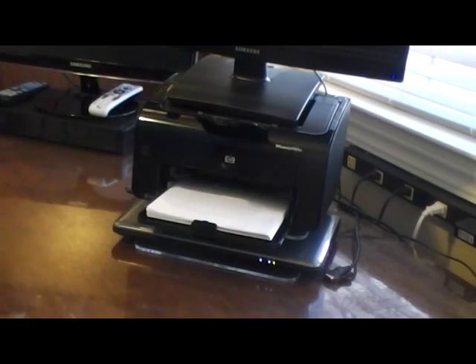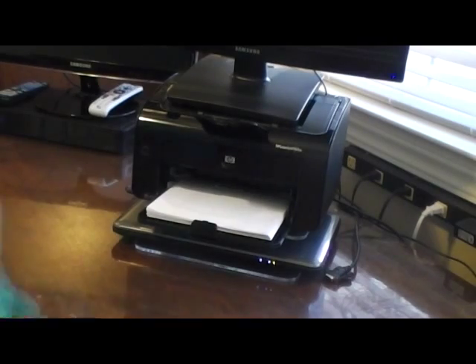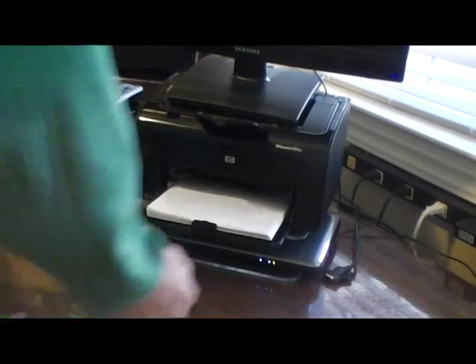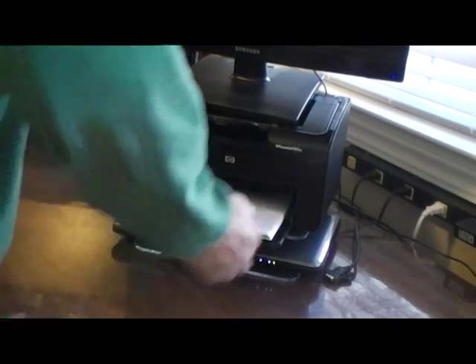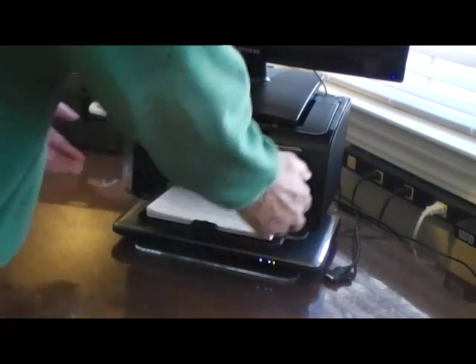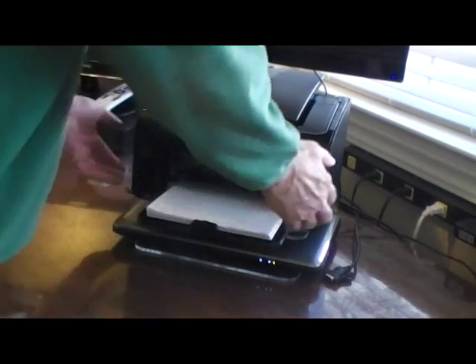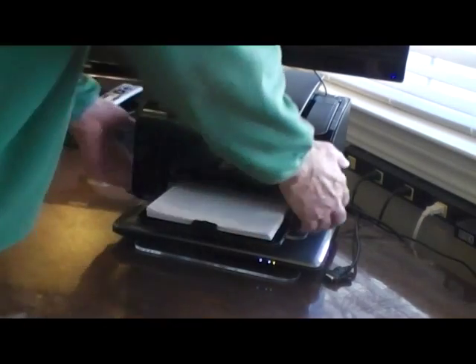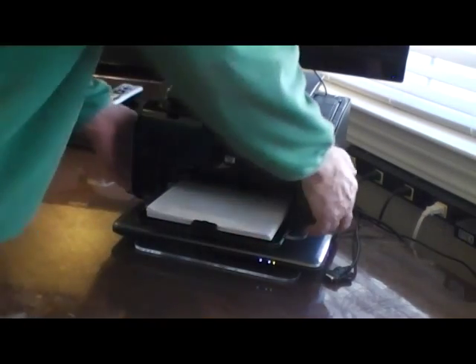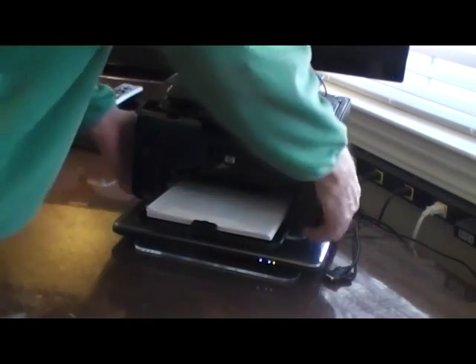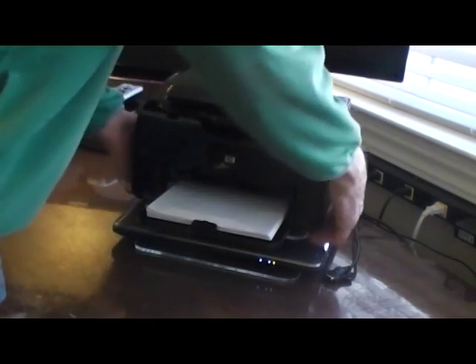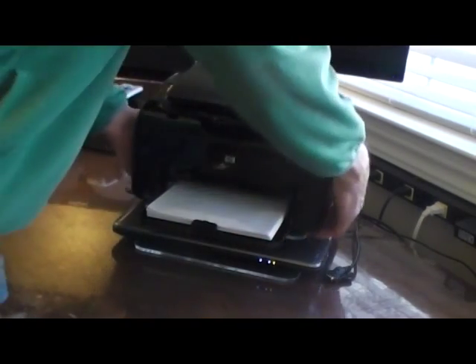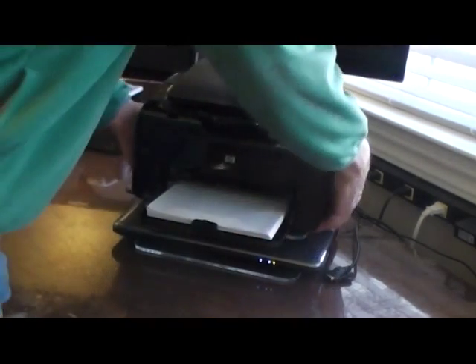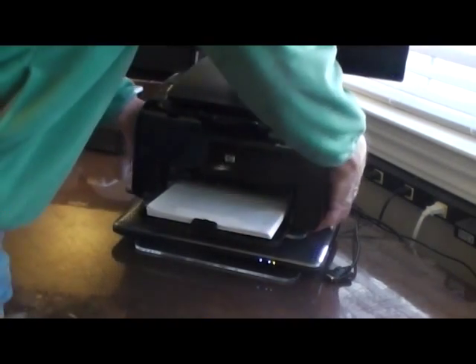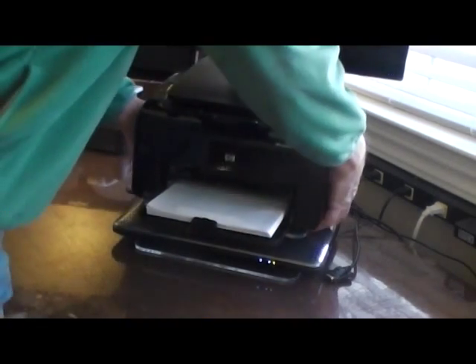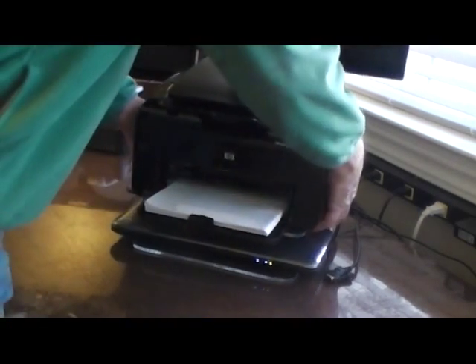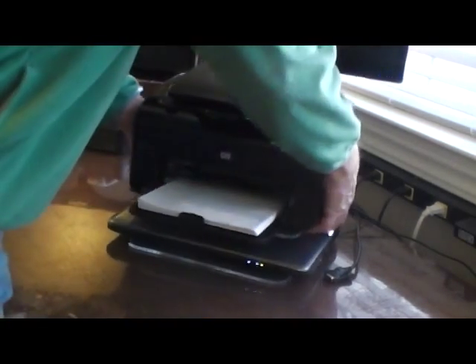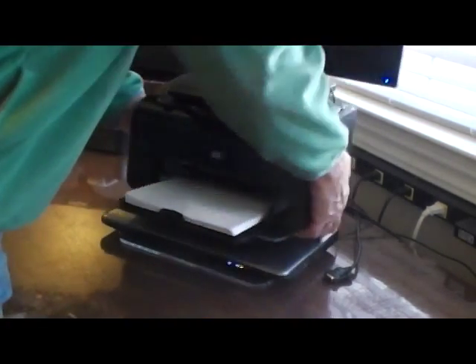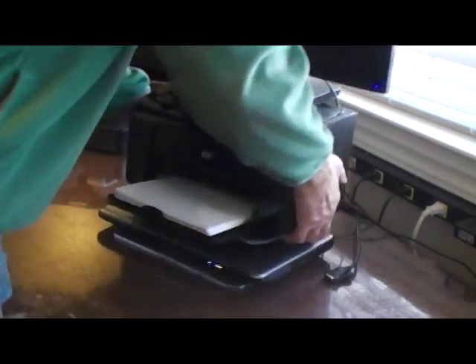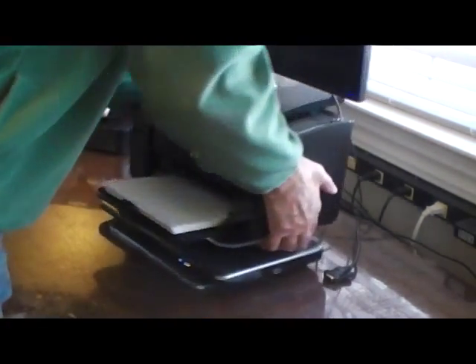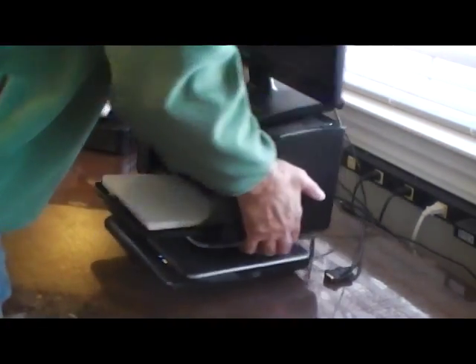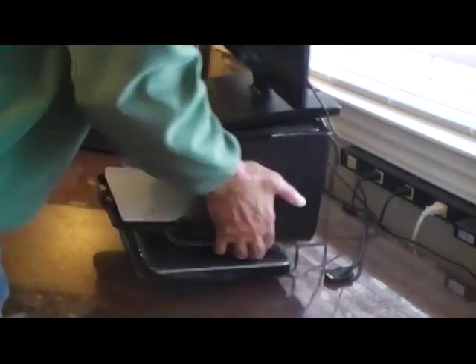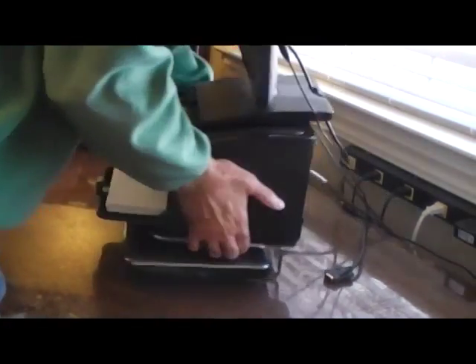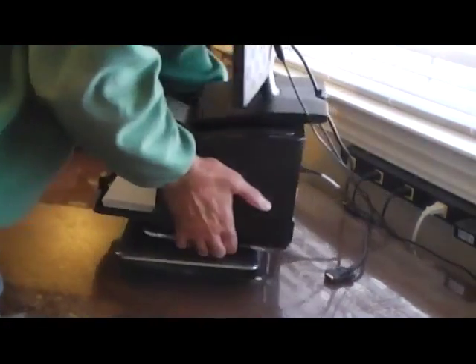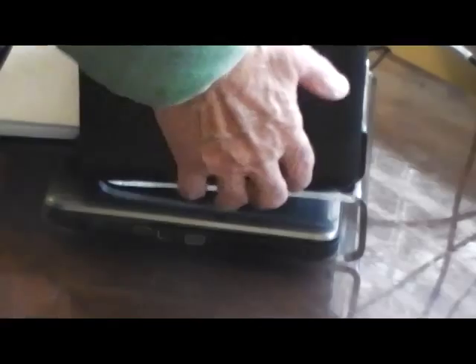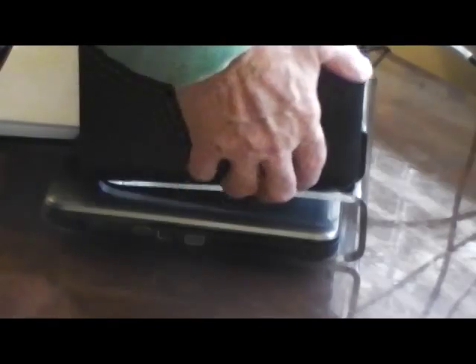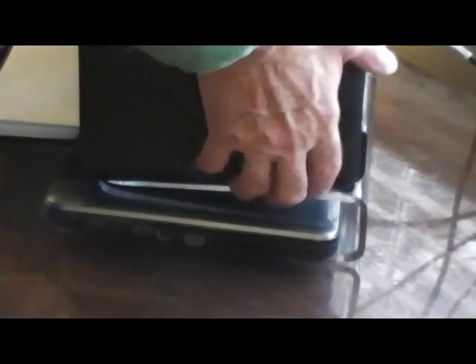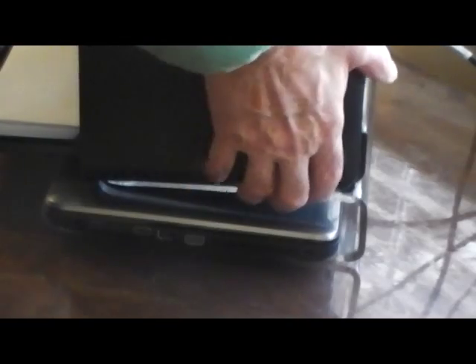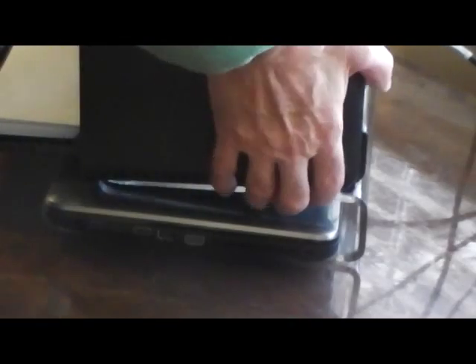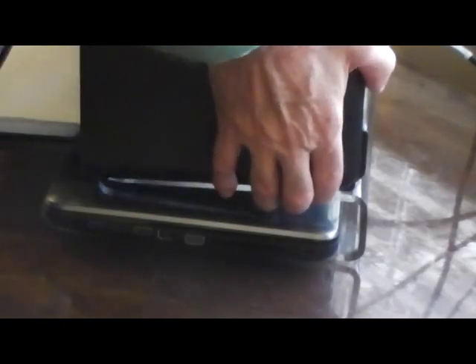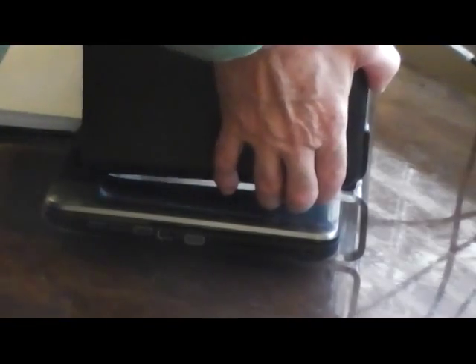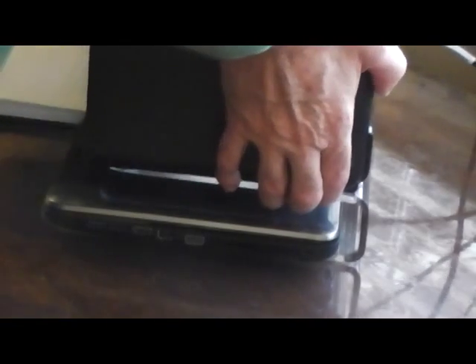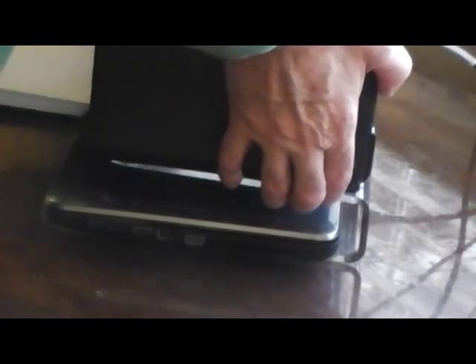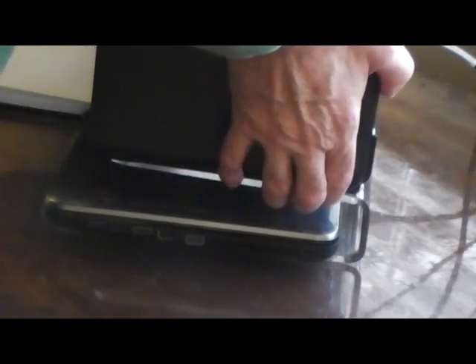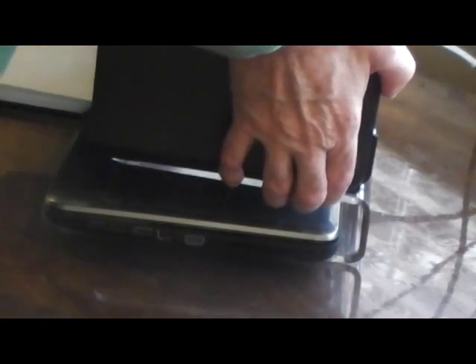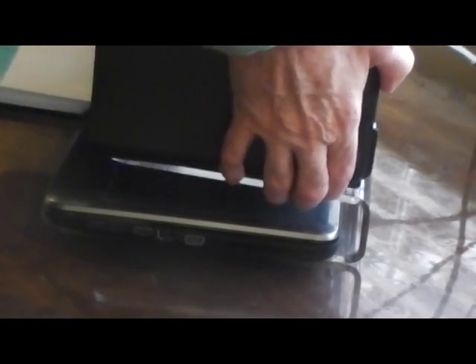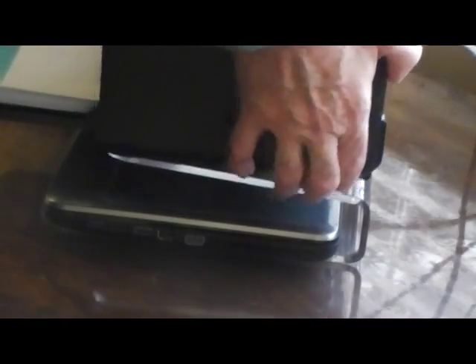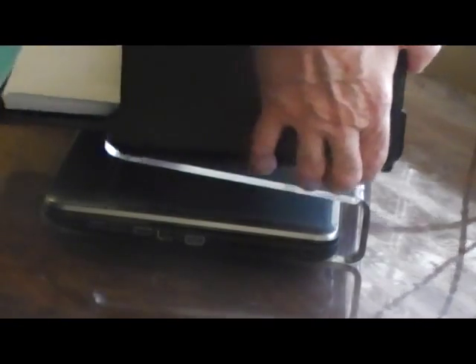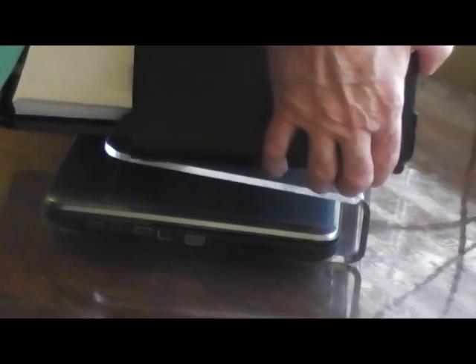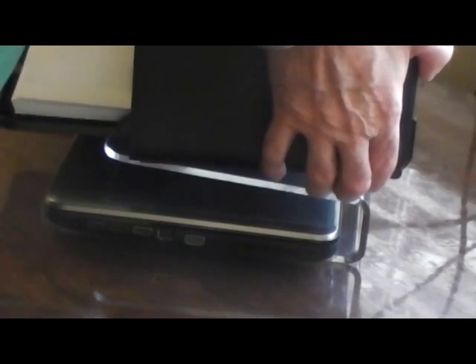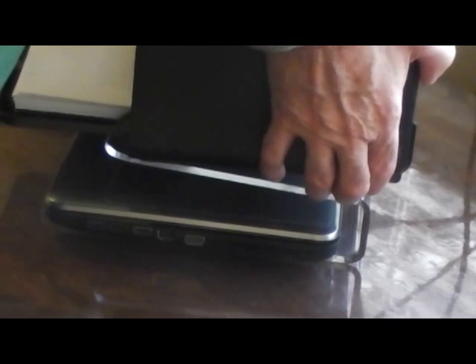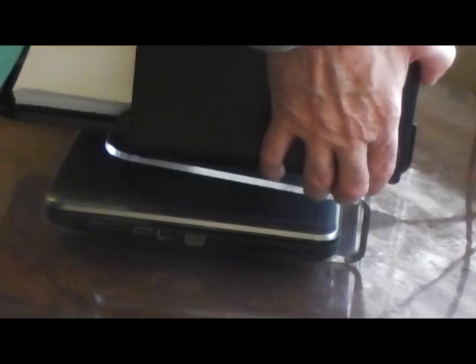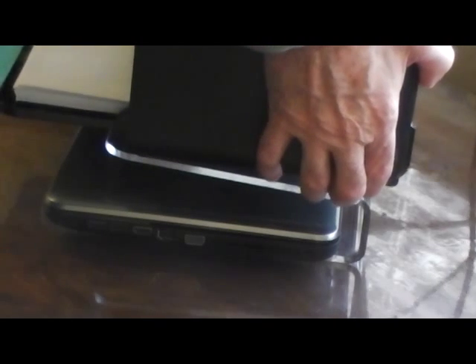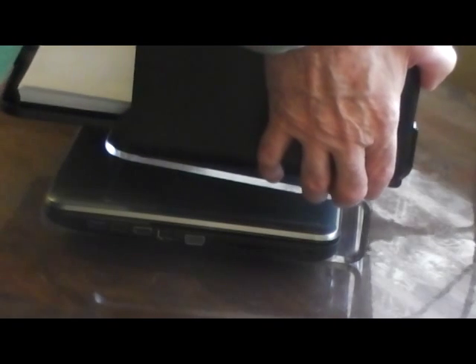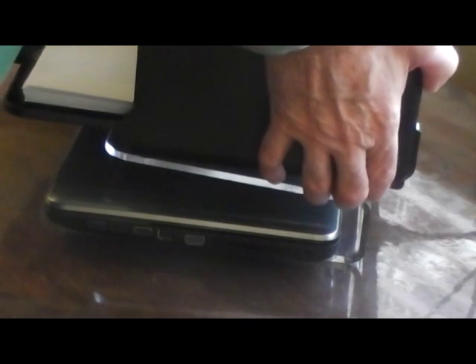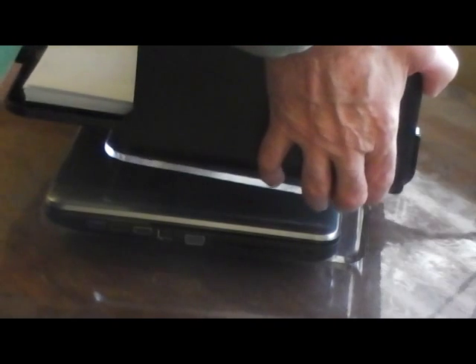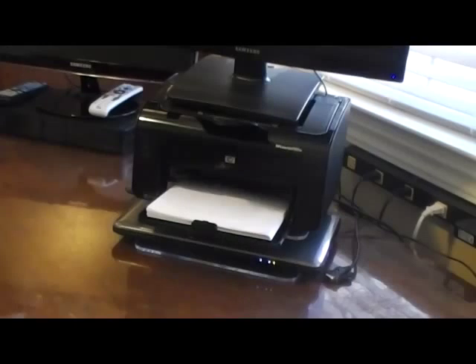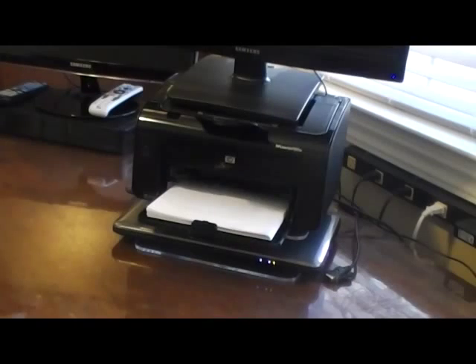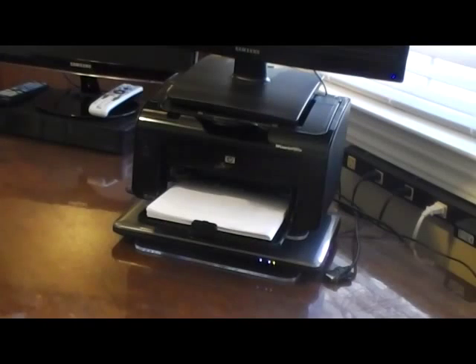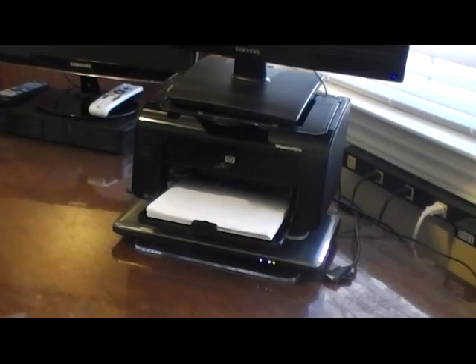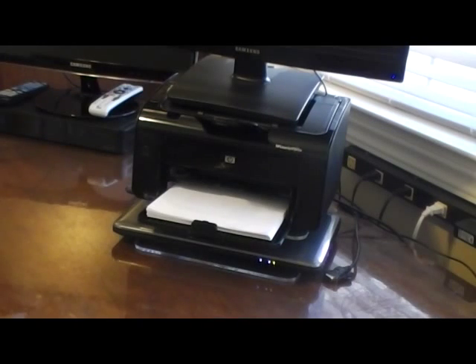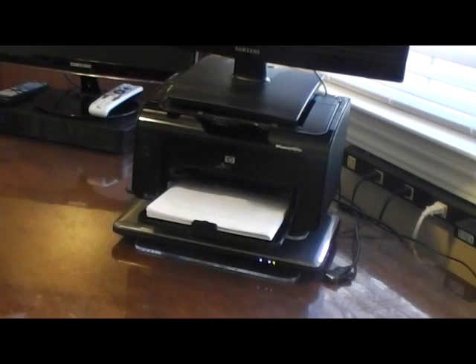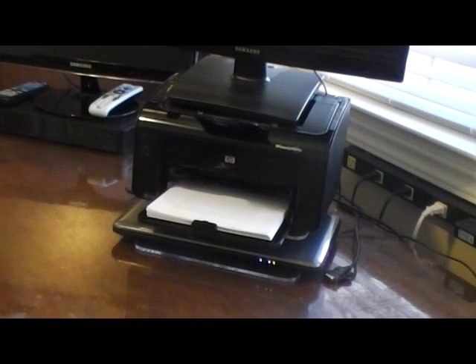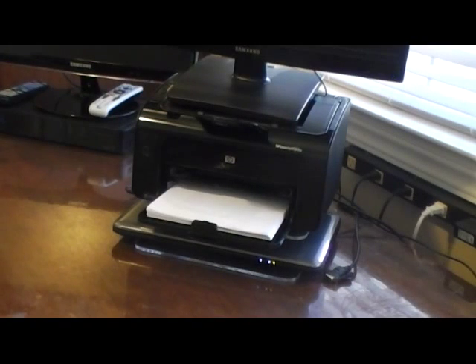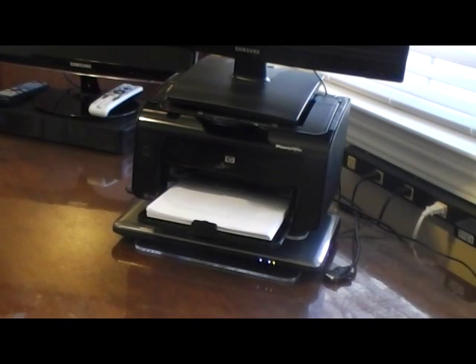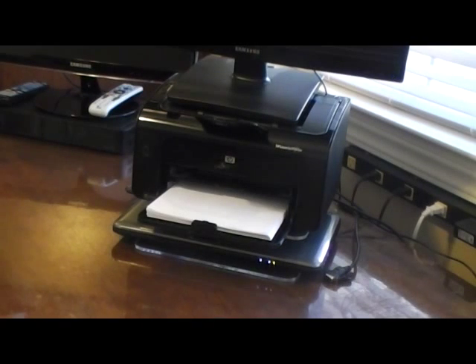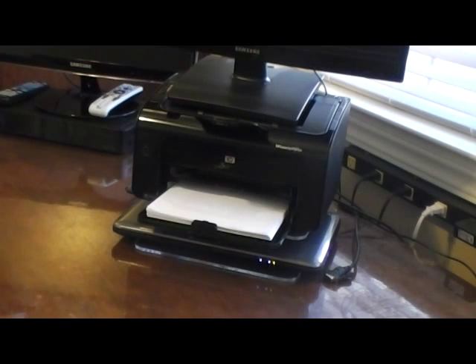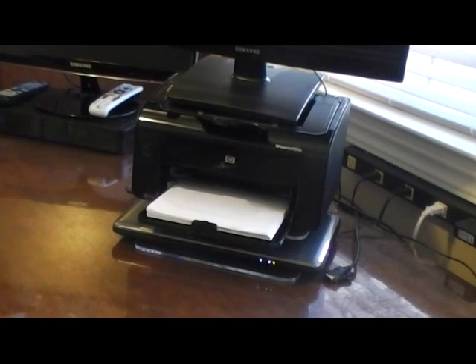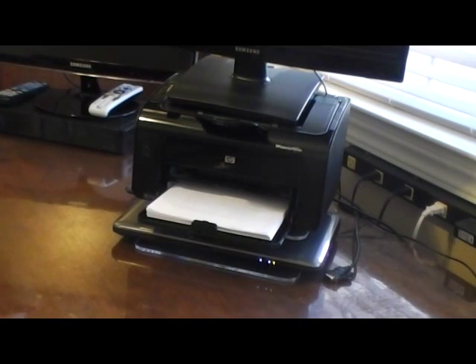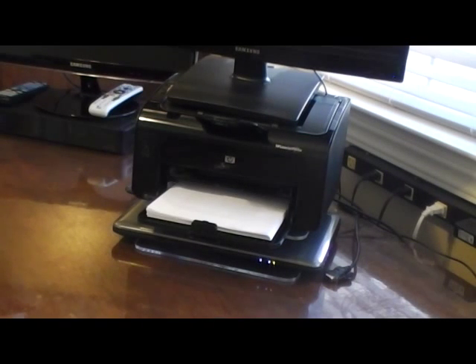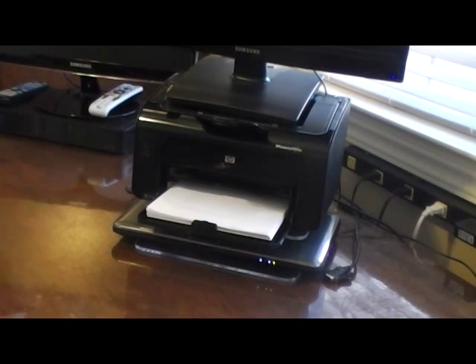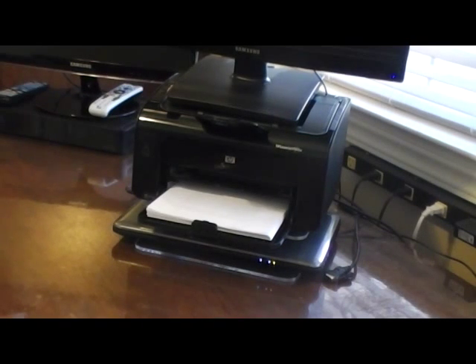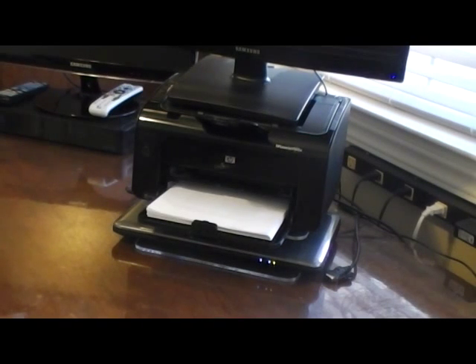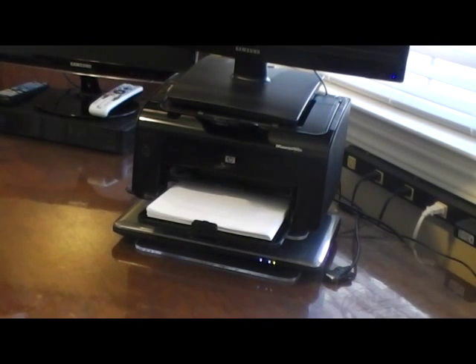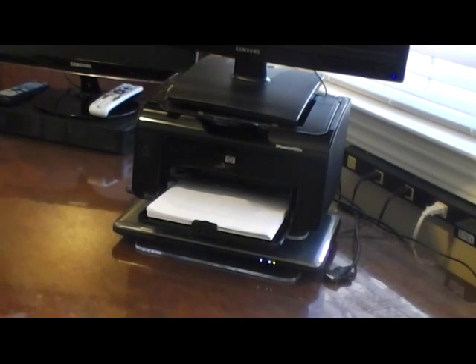All I have to do is change the center of gravity by simply sliding it back further on the top shelf, and as you can see here, it does great.